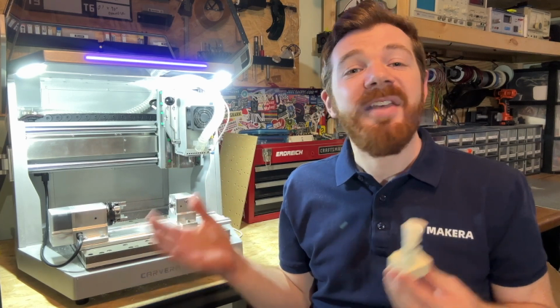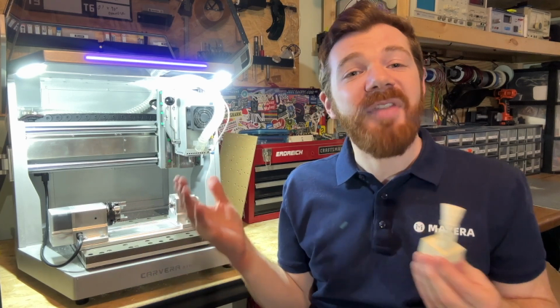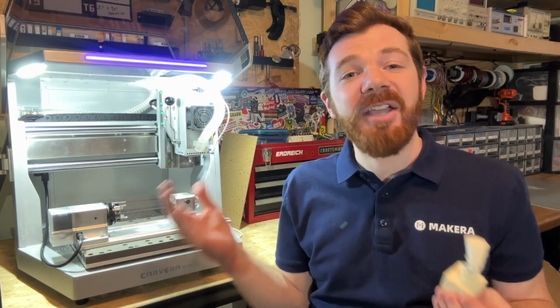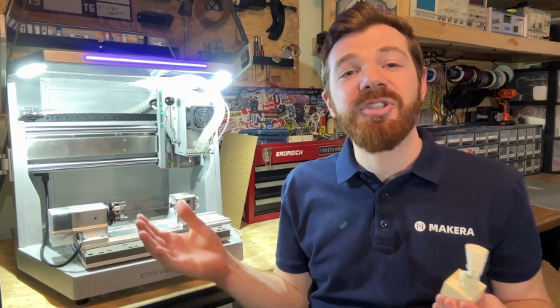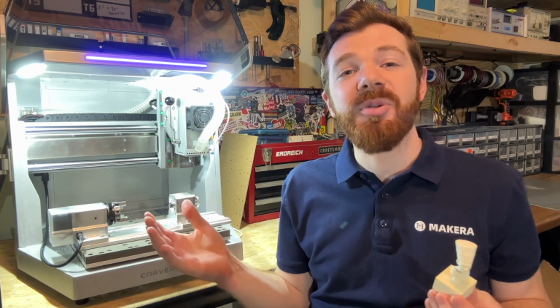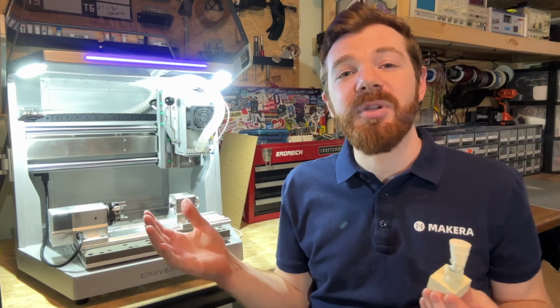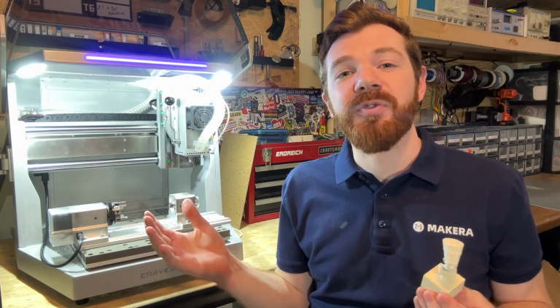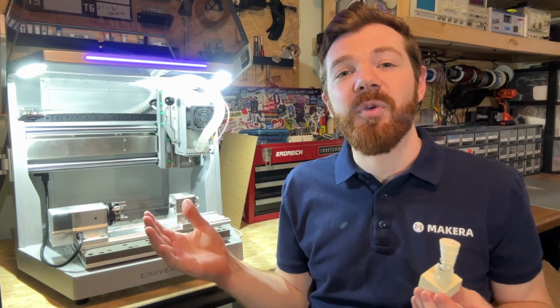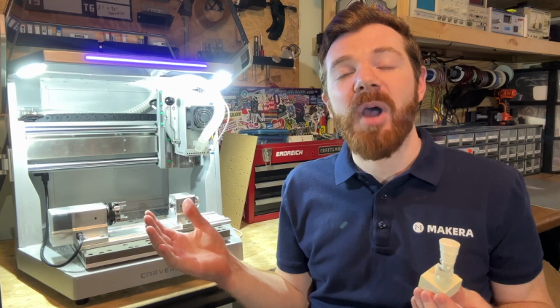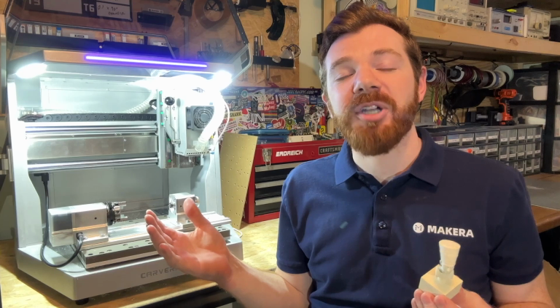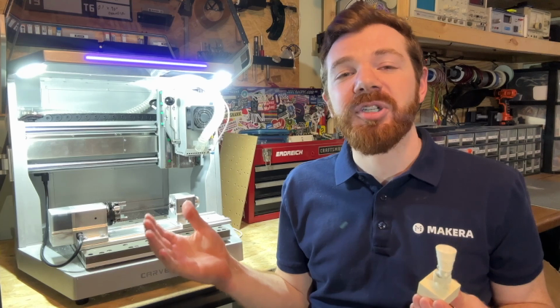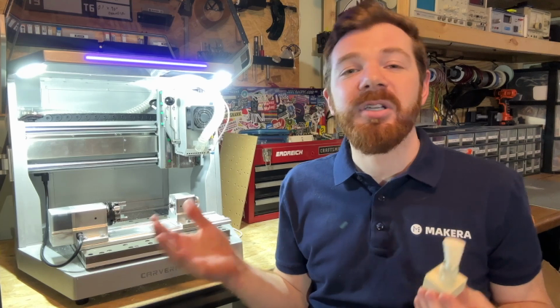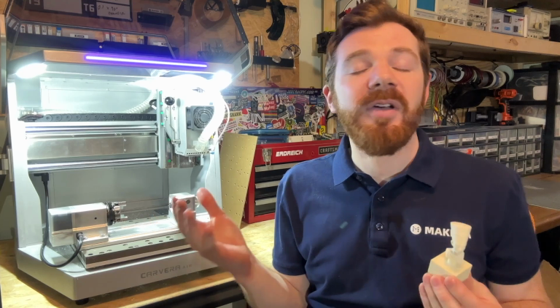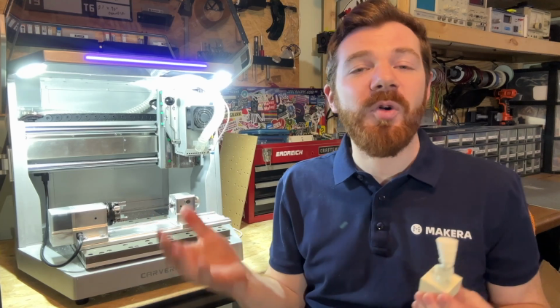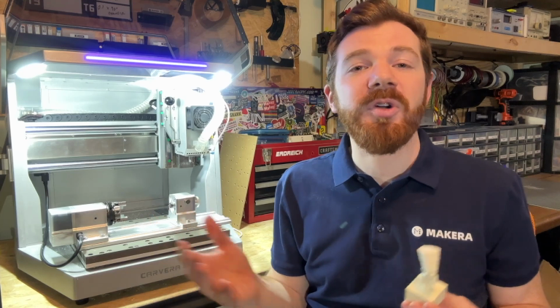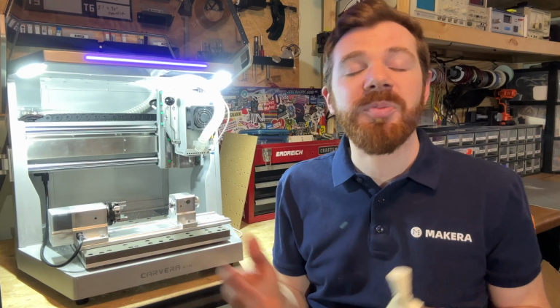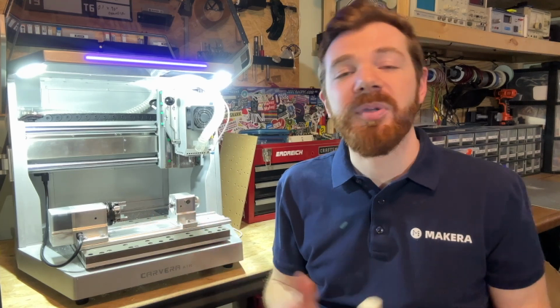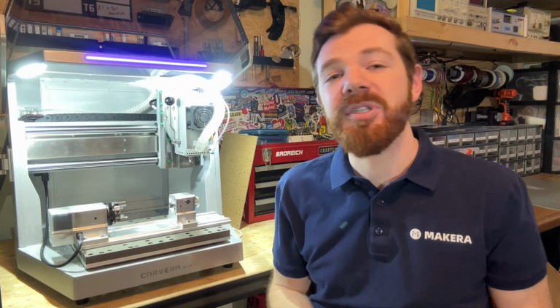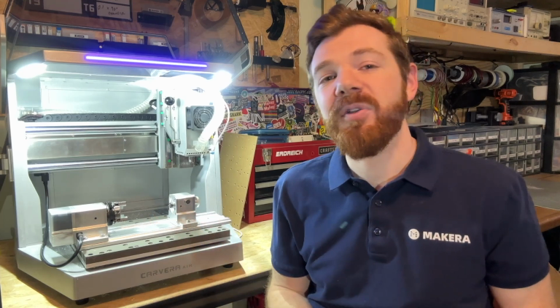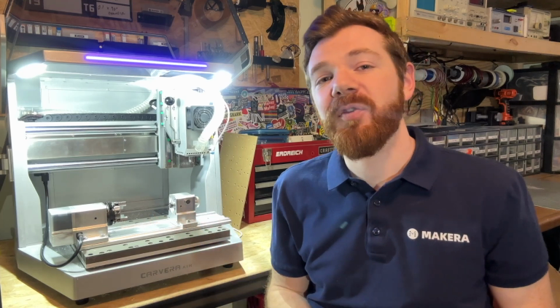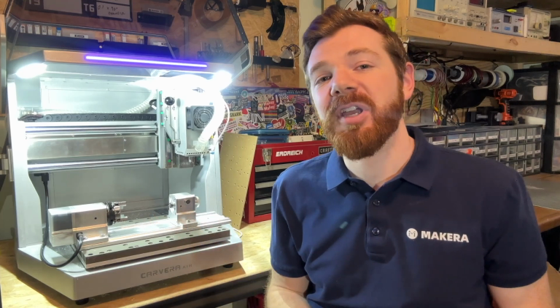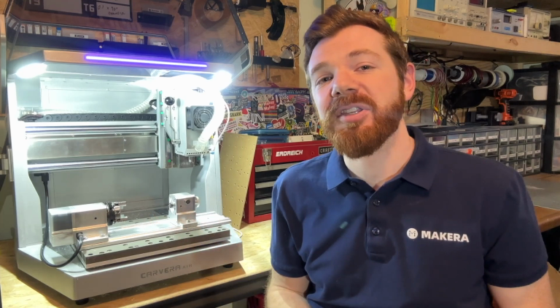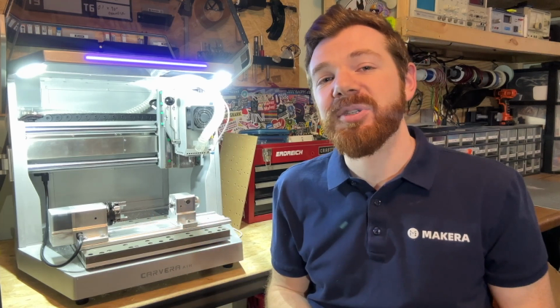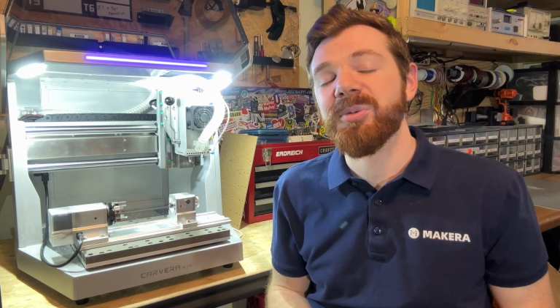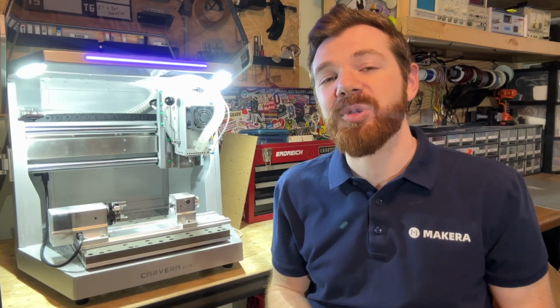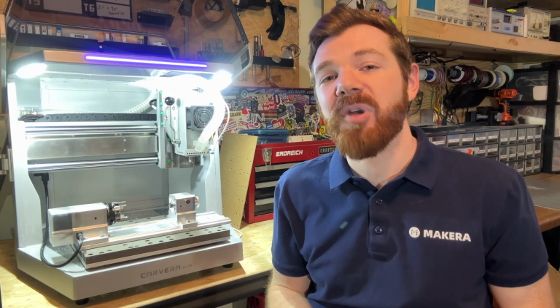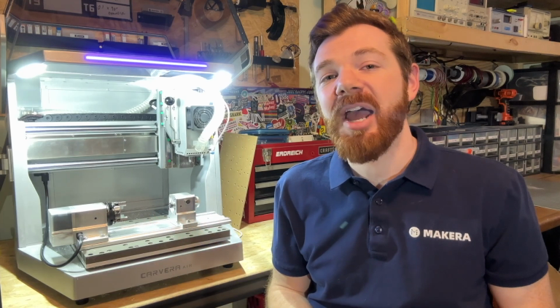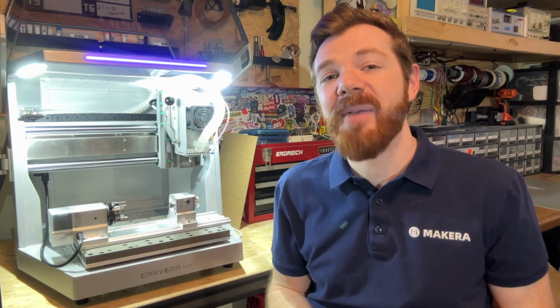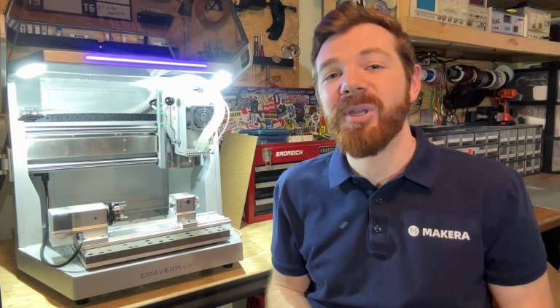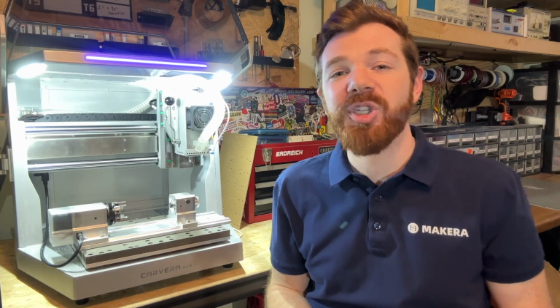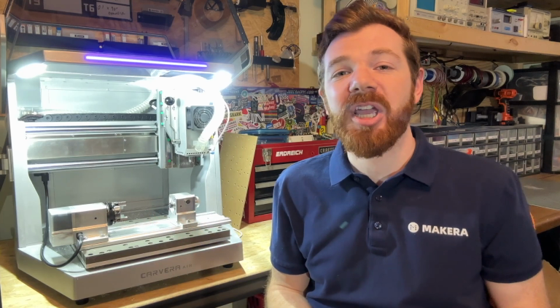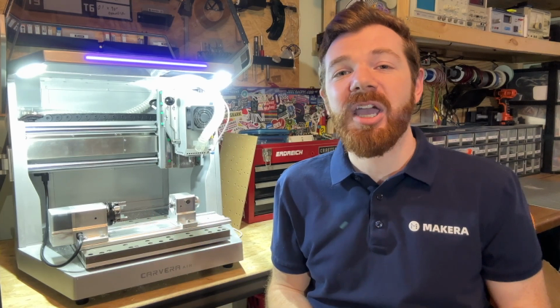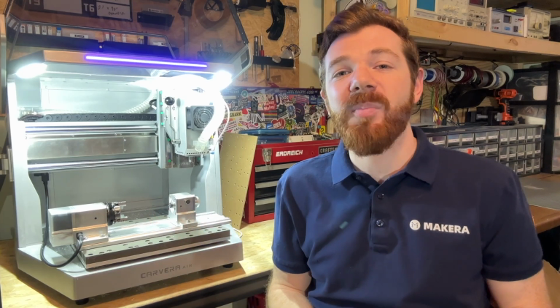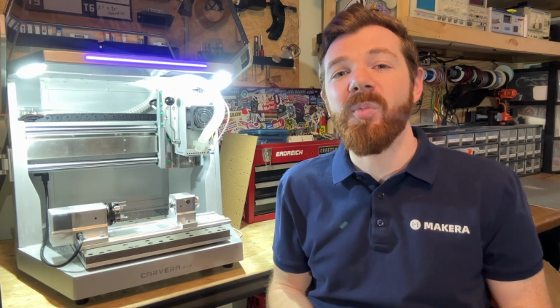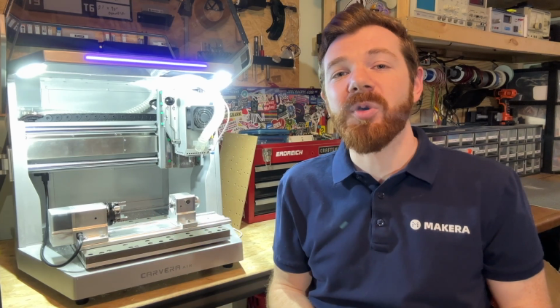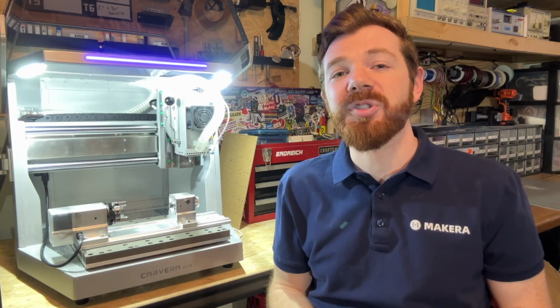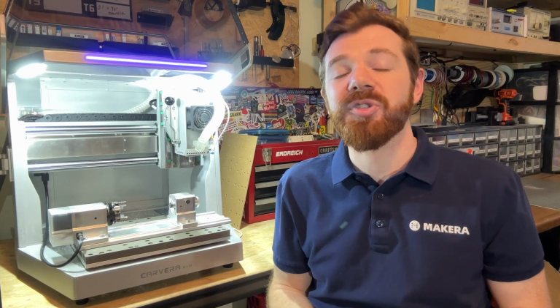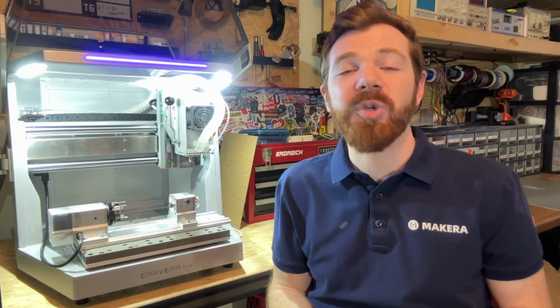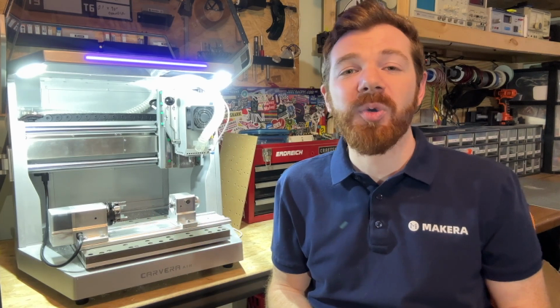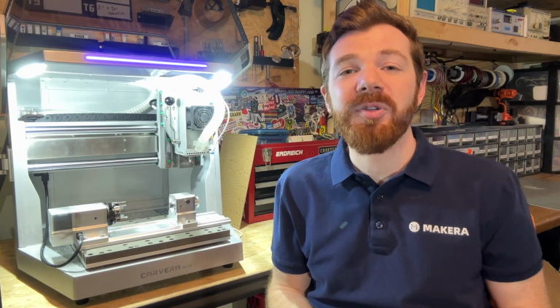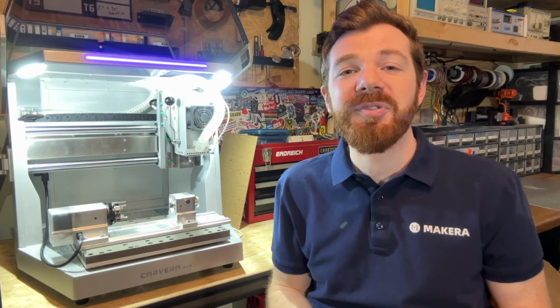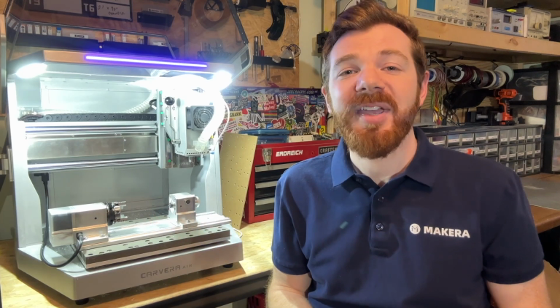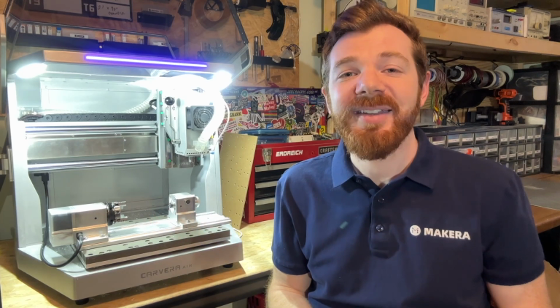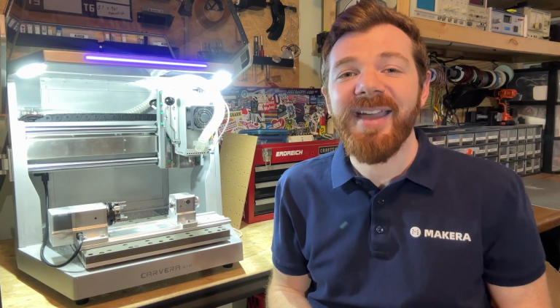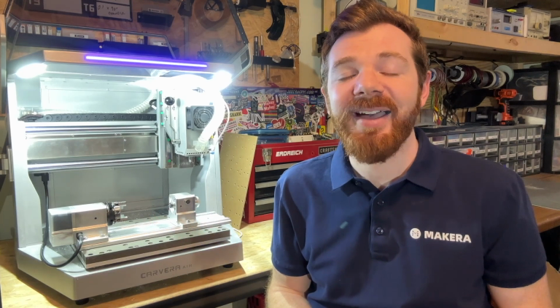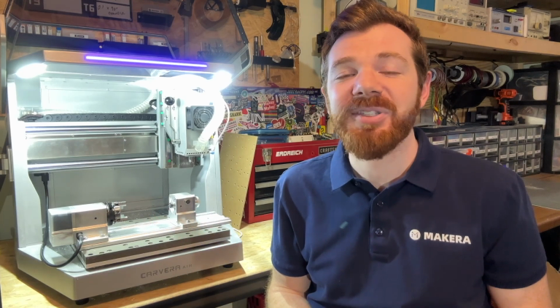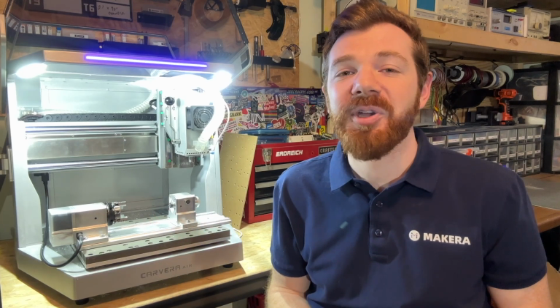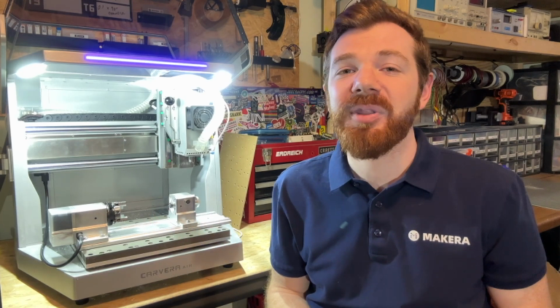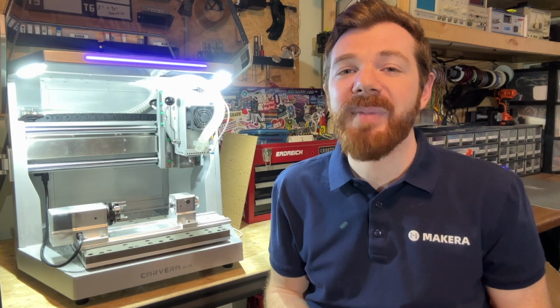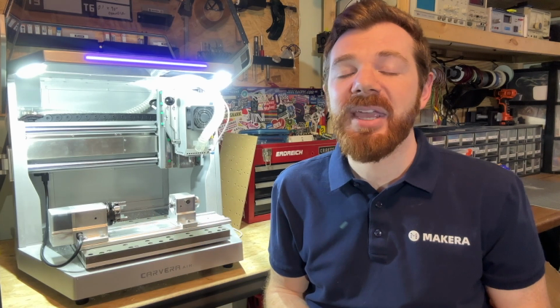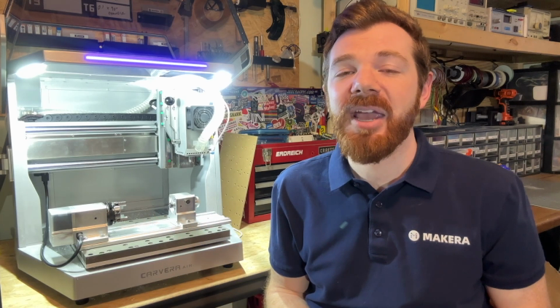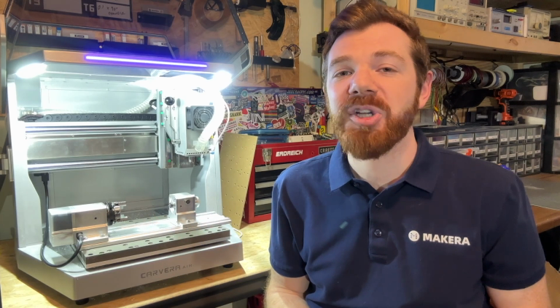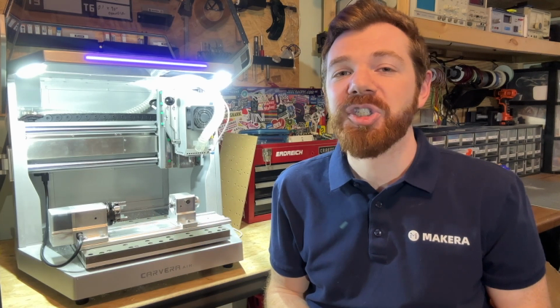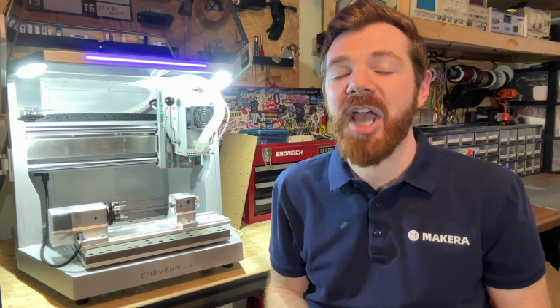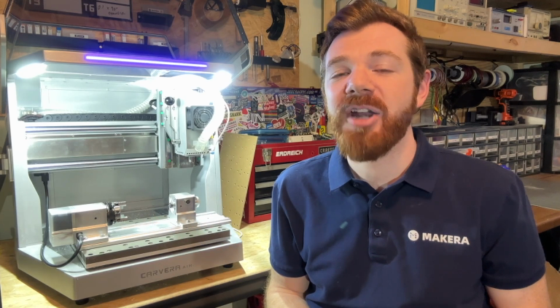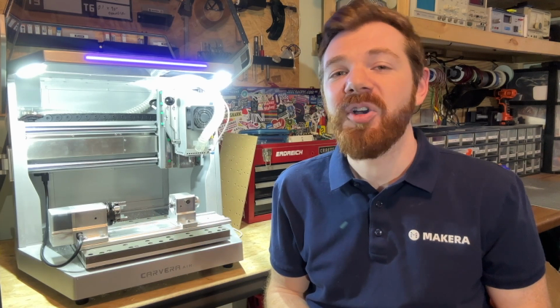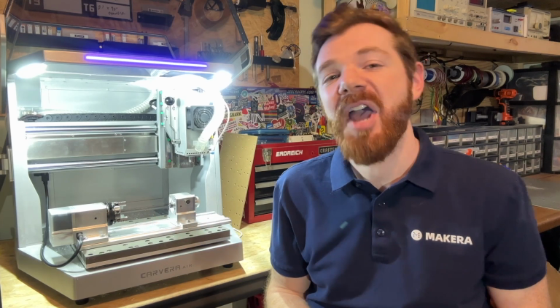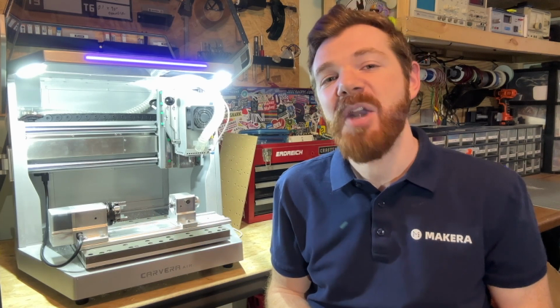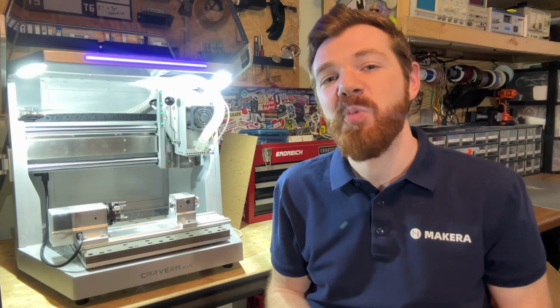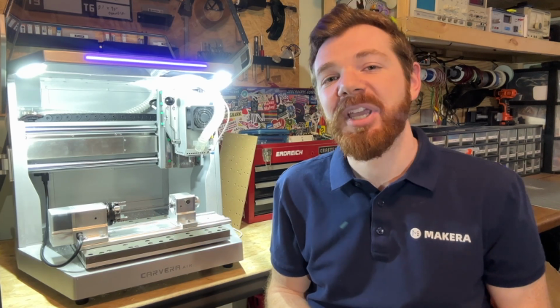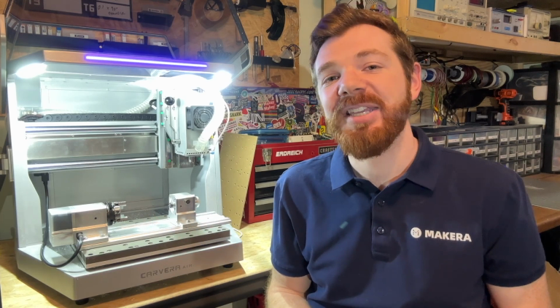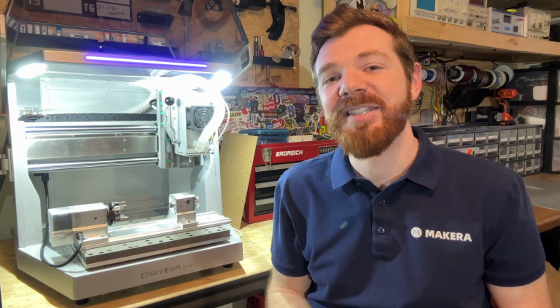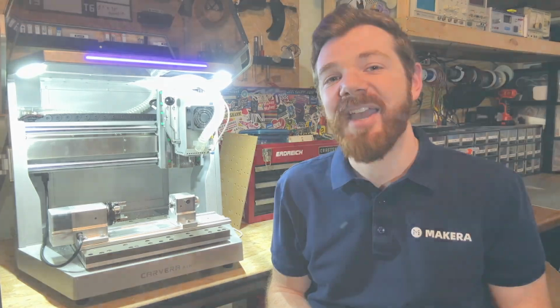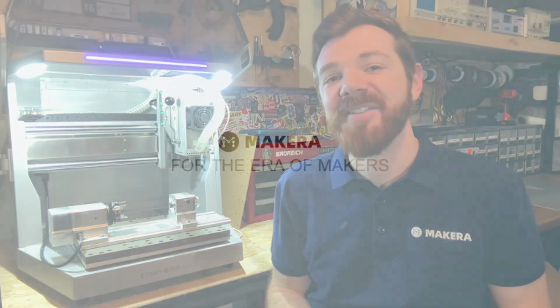Thanks so much for watching. Please don't forget to subscribe and check out more tutorials and guides on the Makeara channel and wiki site.